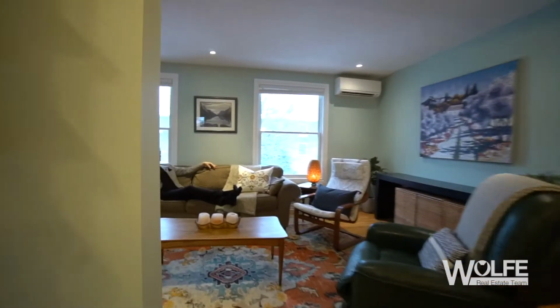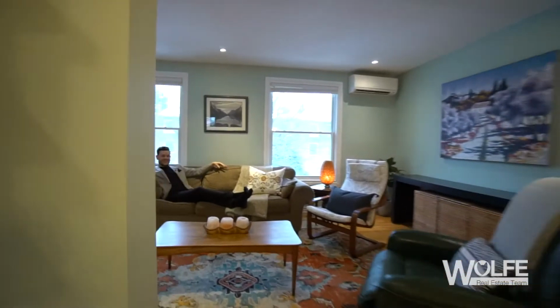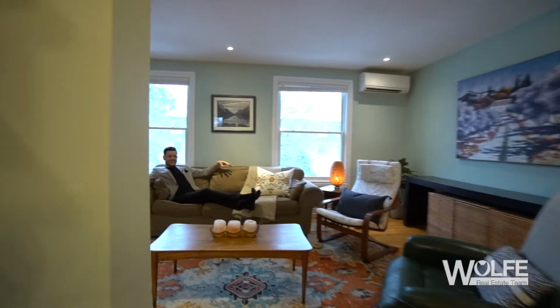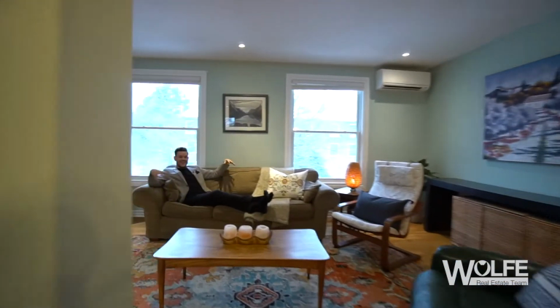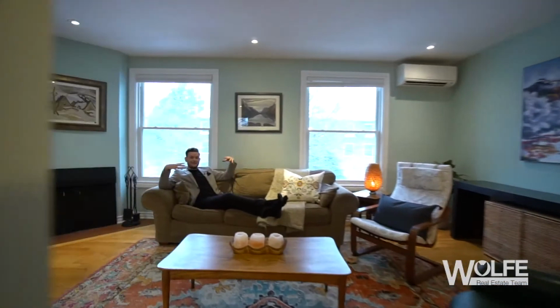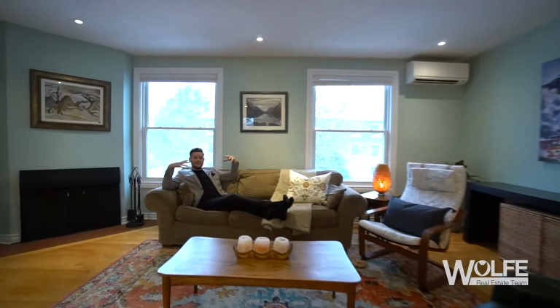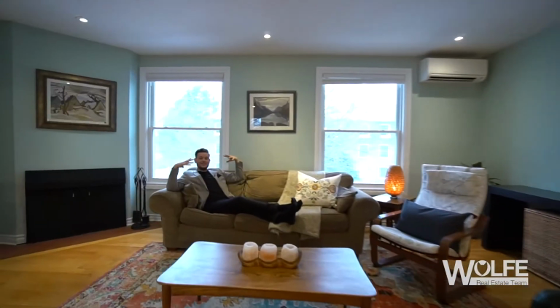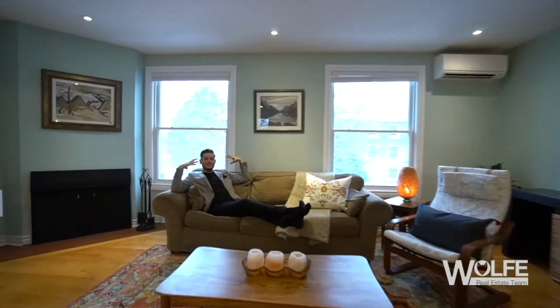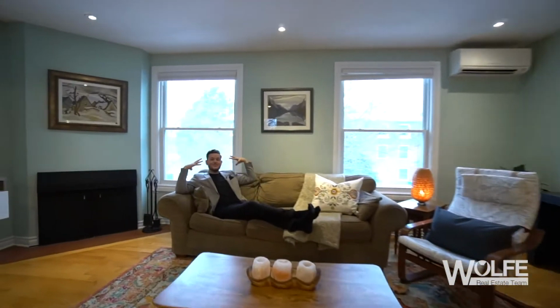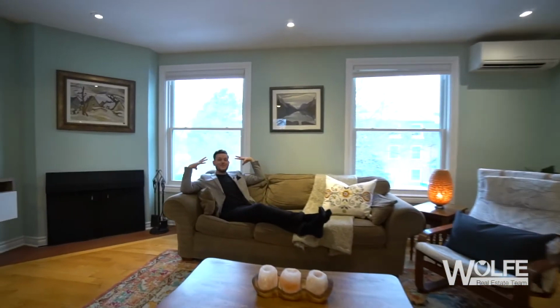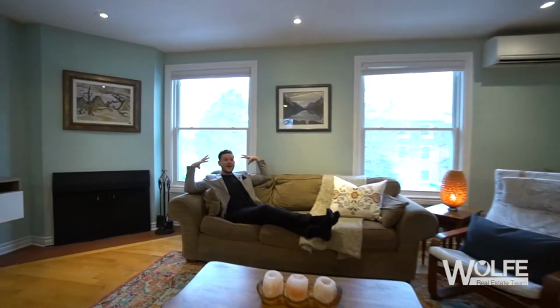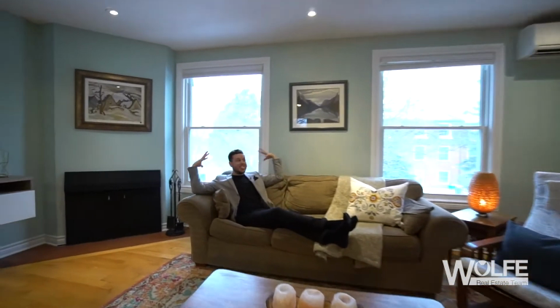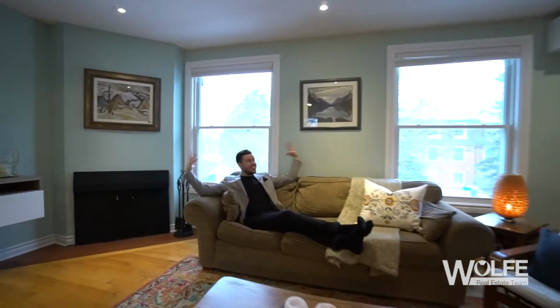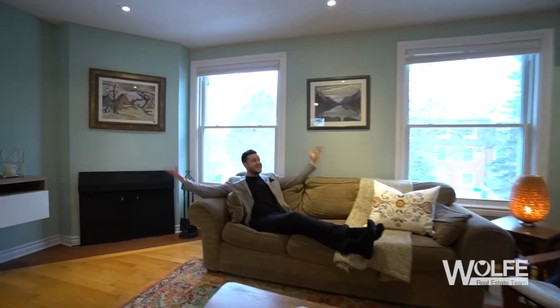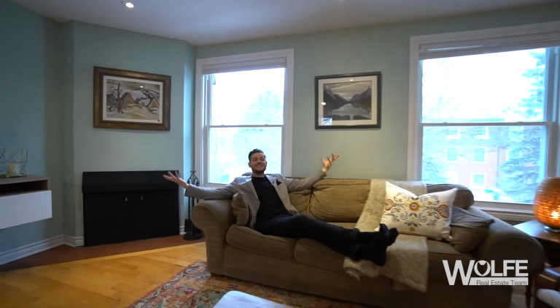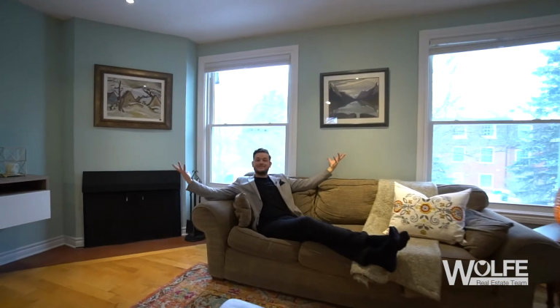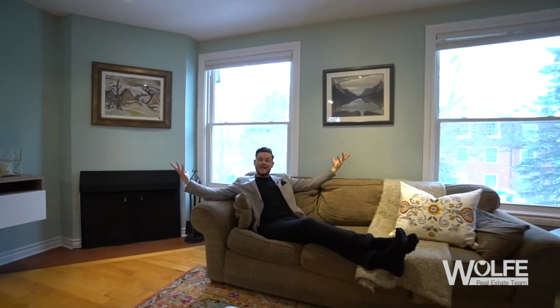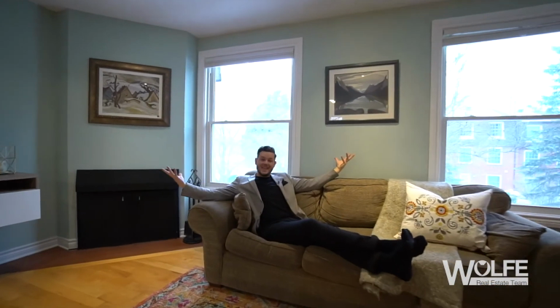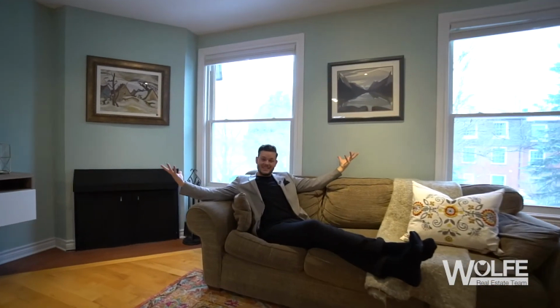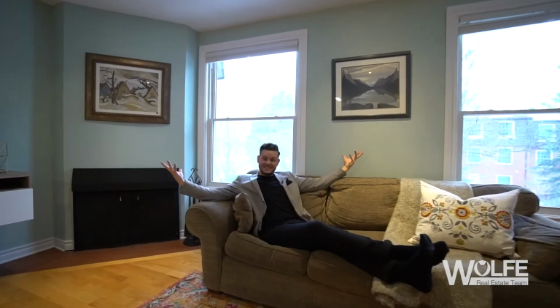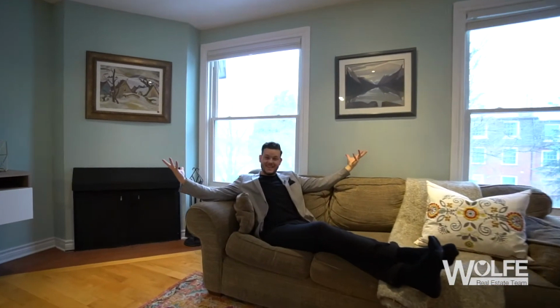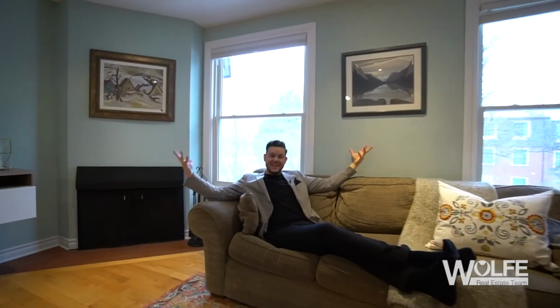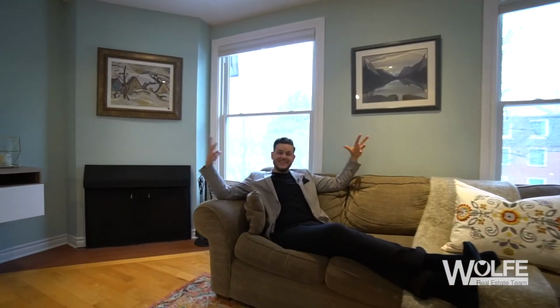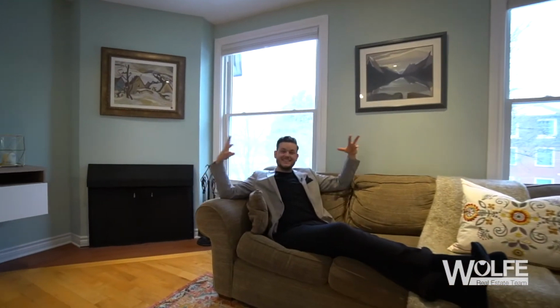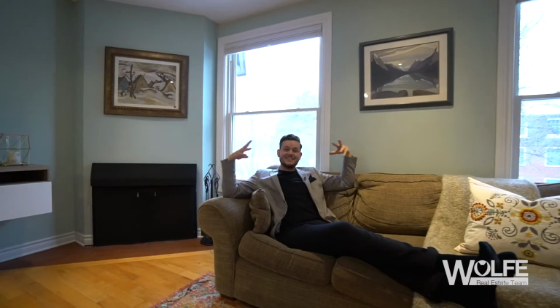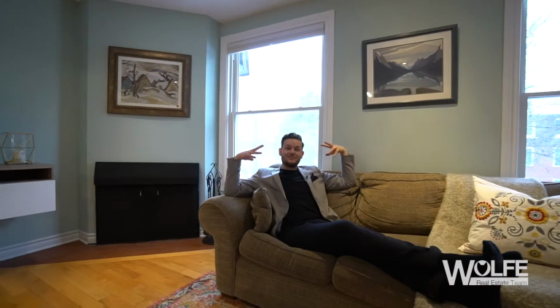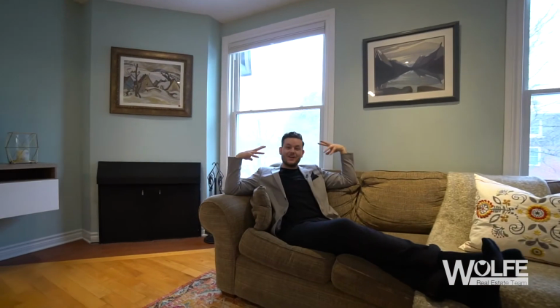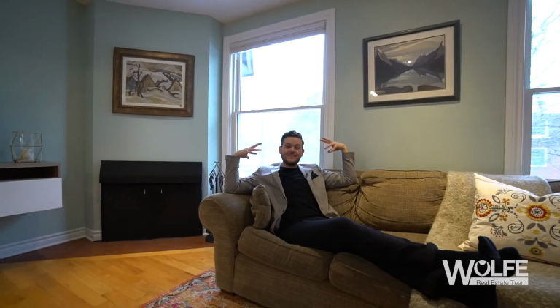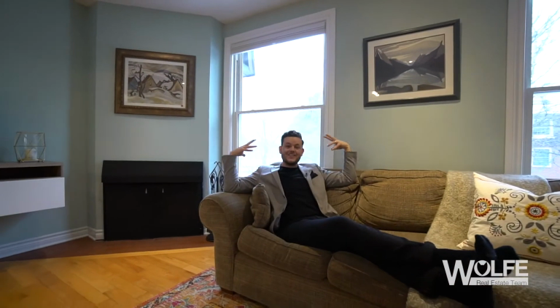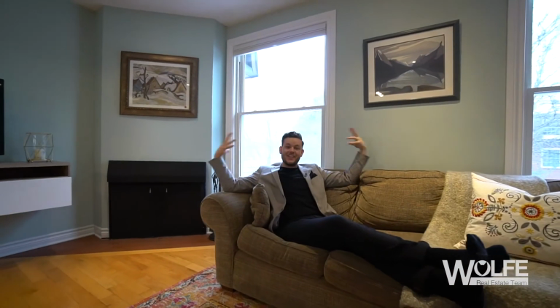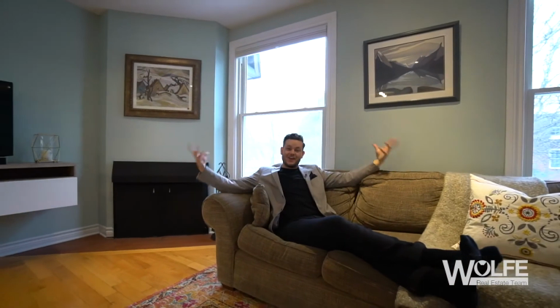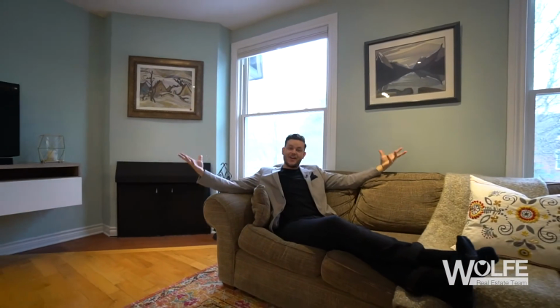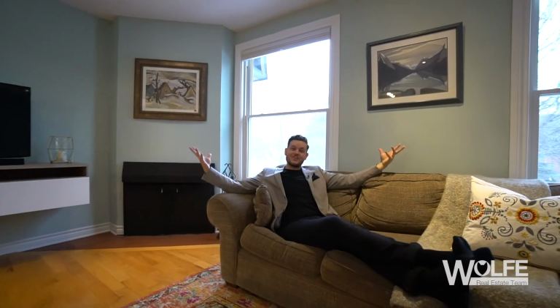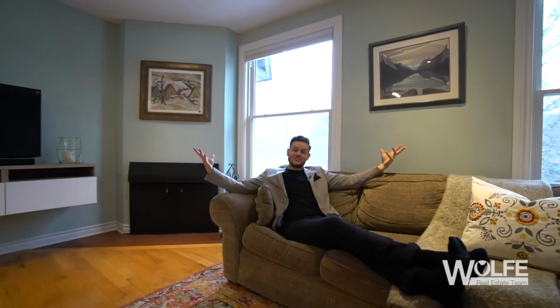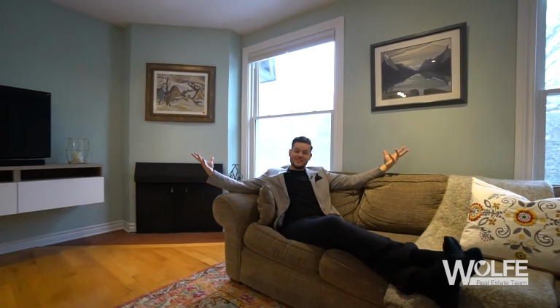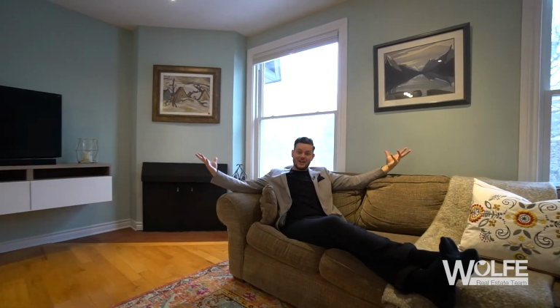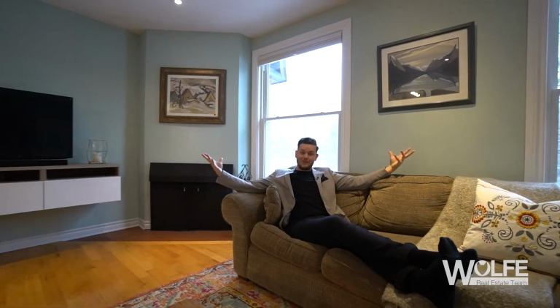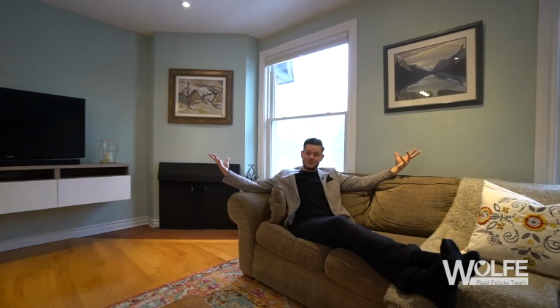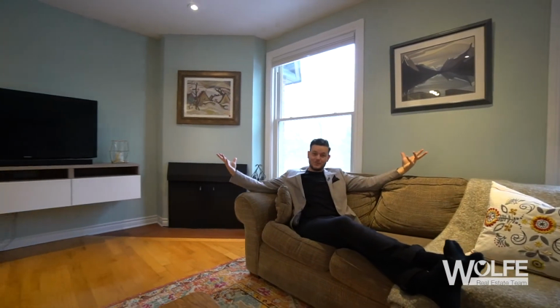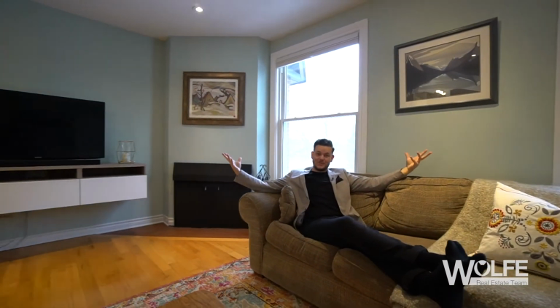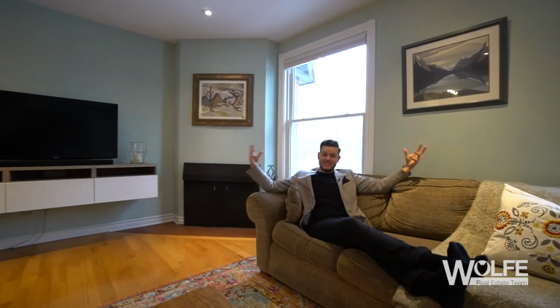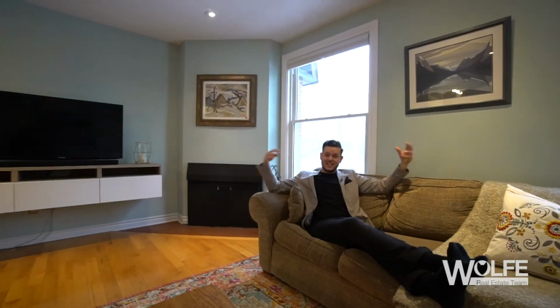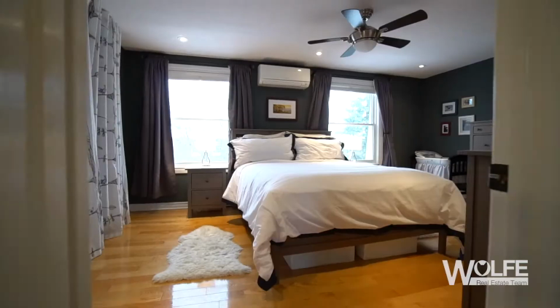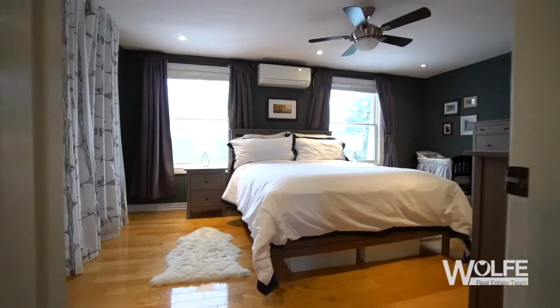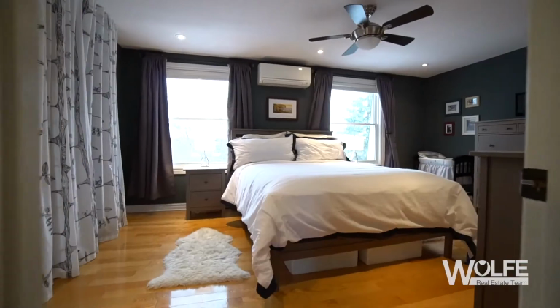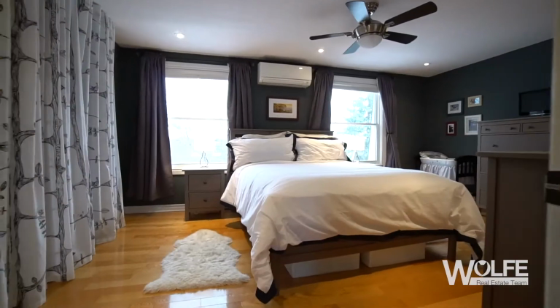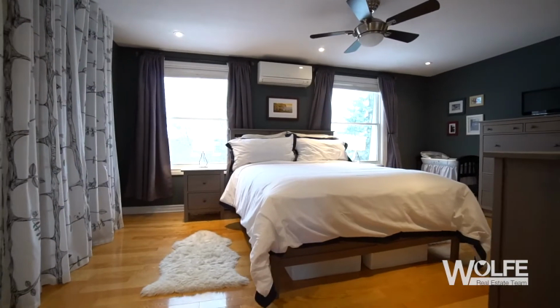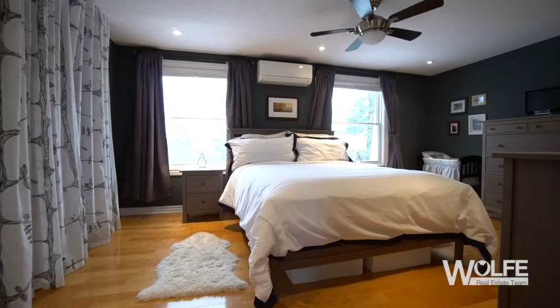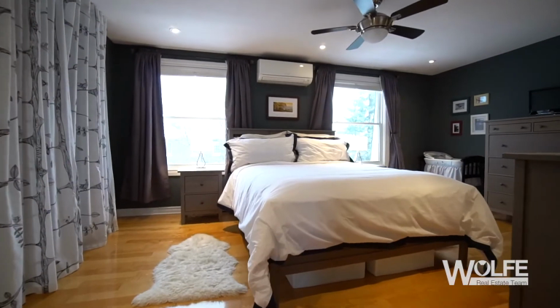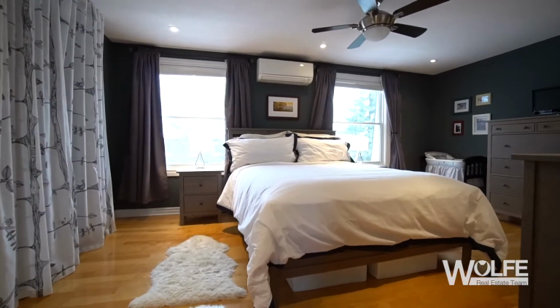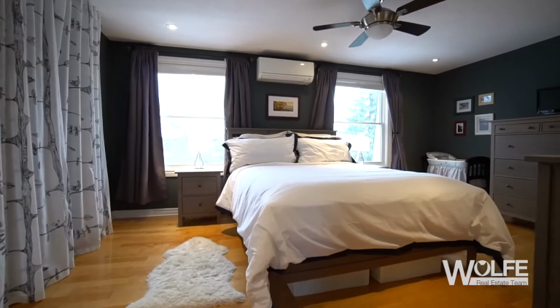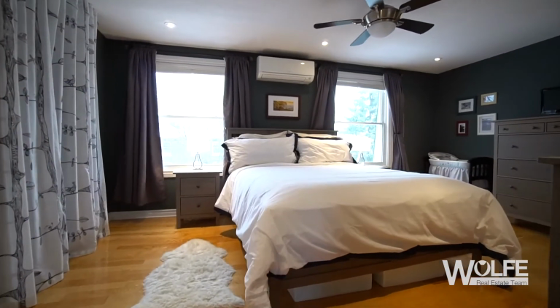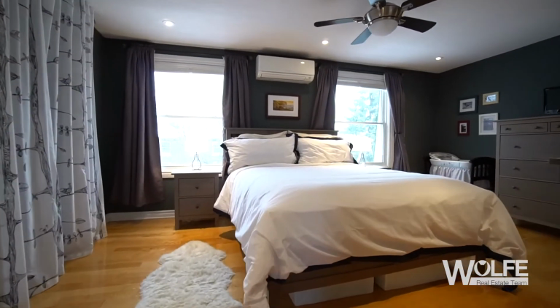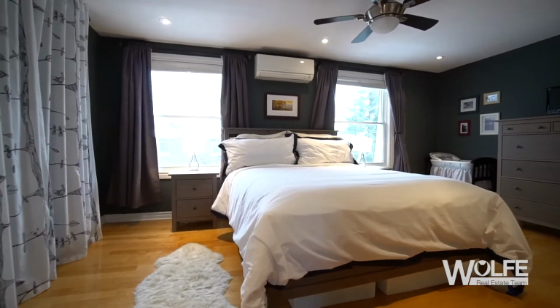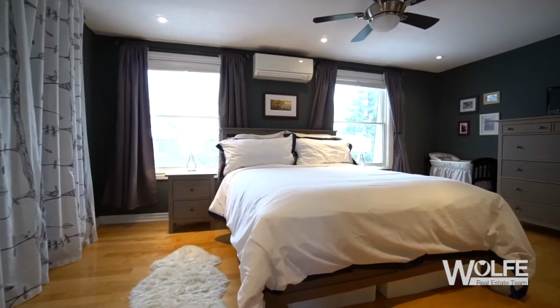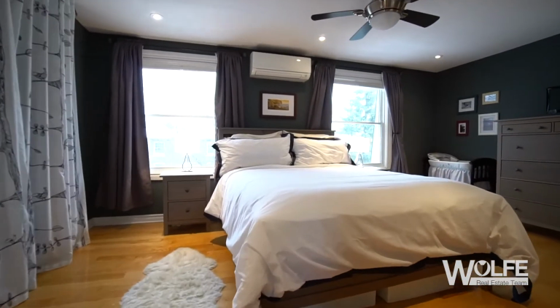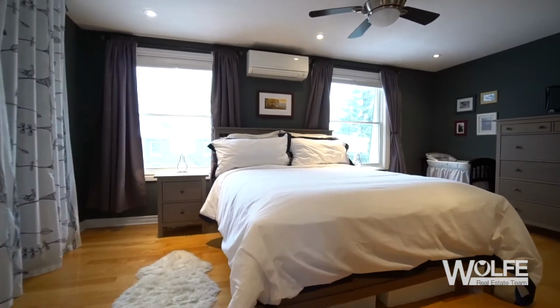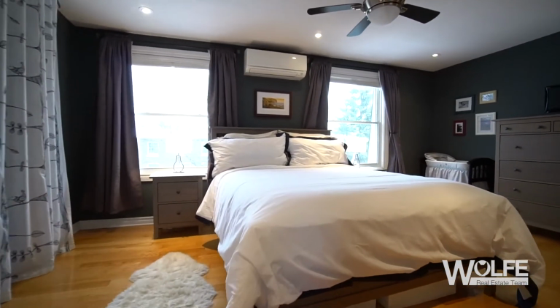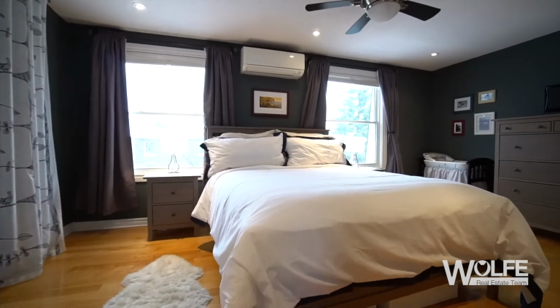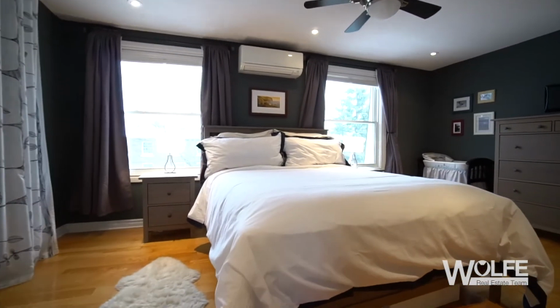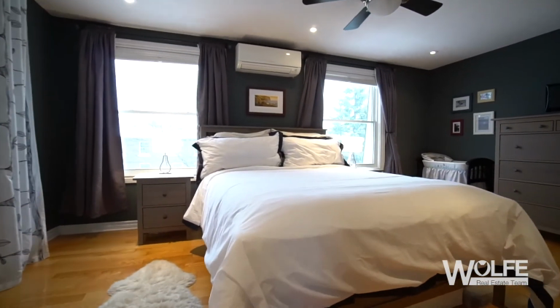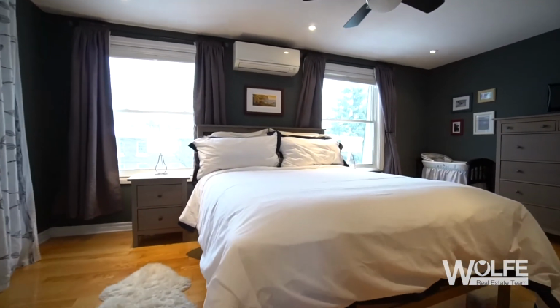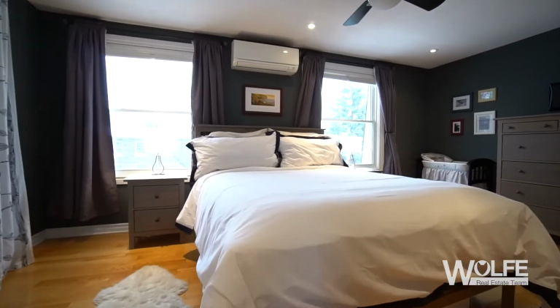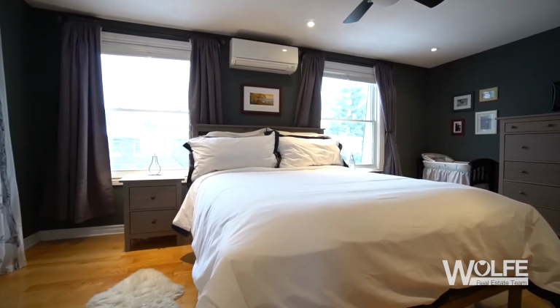Number two: the space. This is one of the larger townhomes we've seen, with a comfortable space you won't soon grow out of.